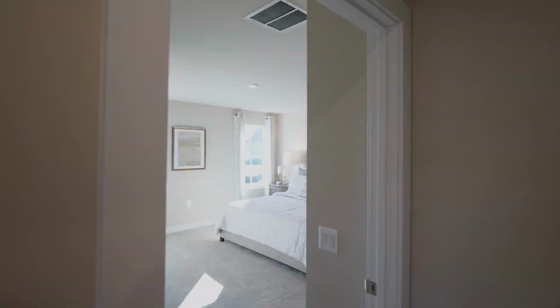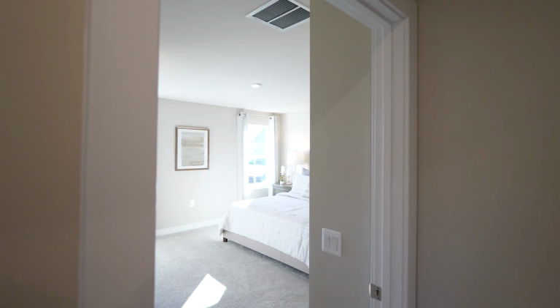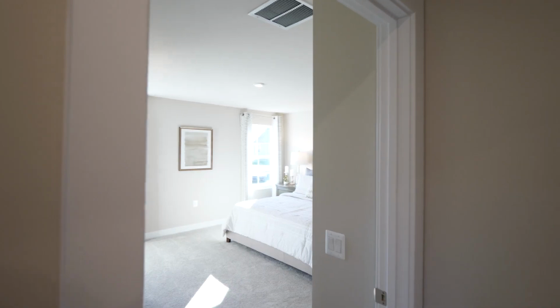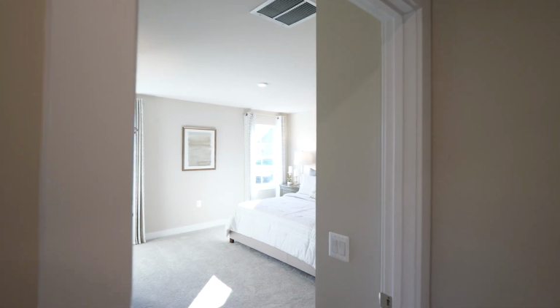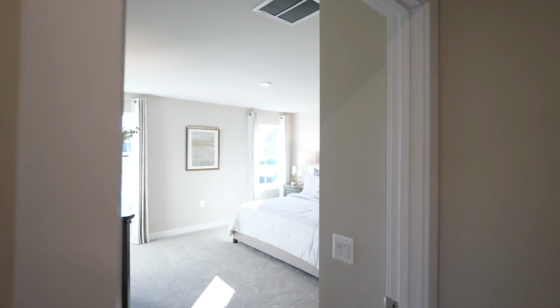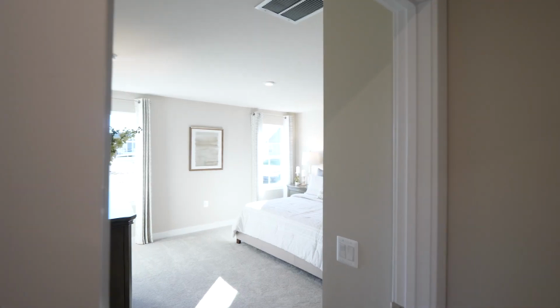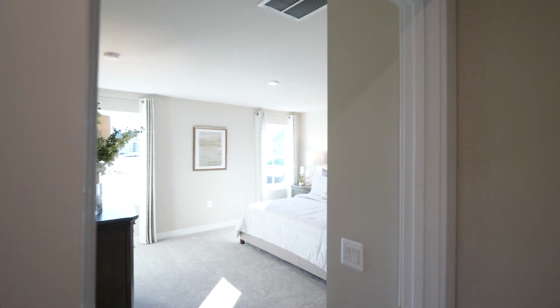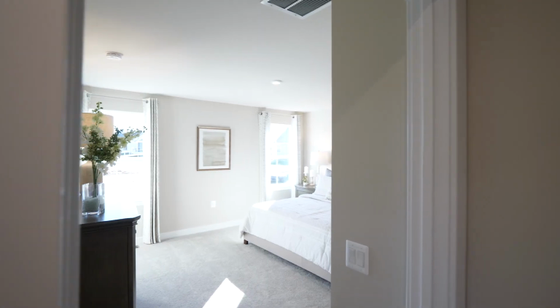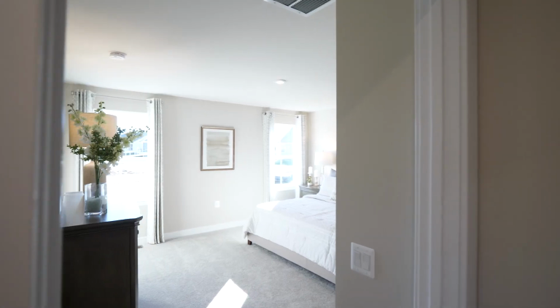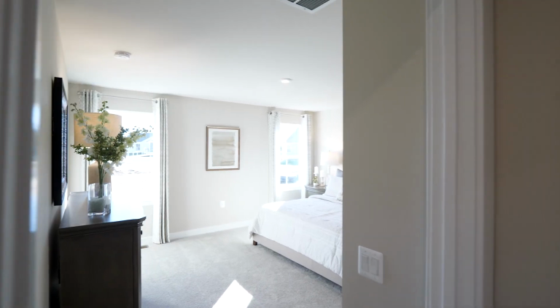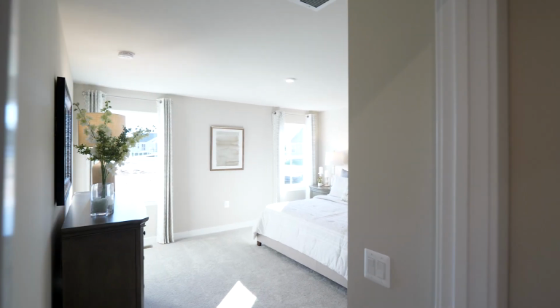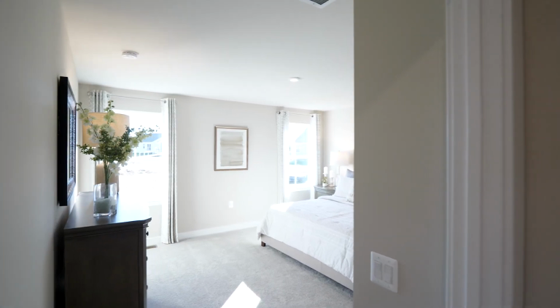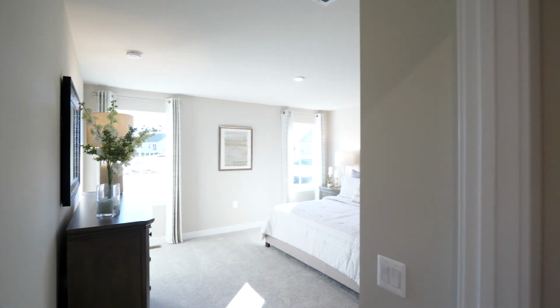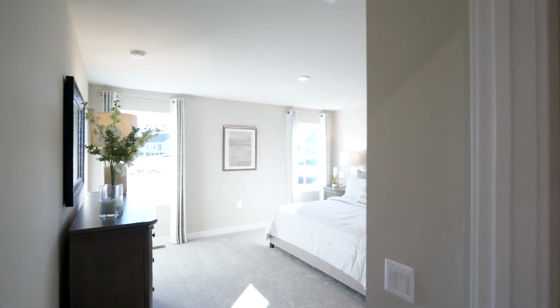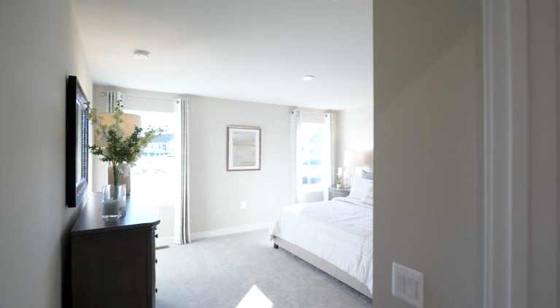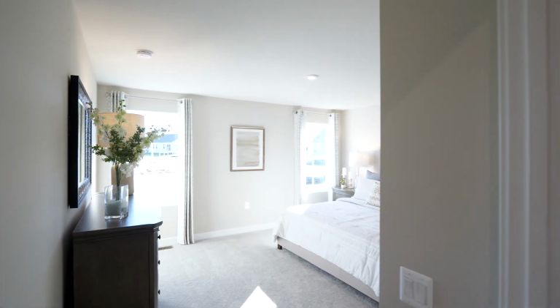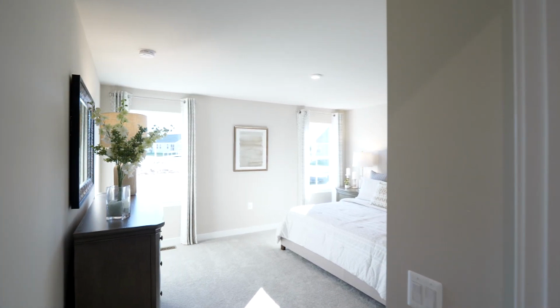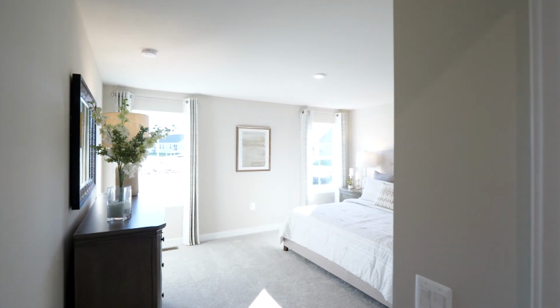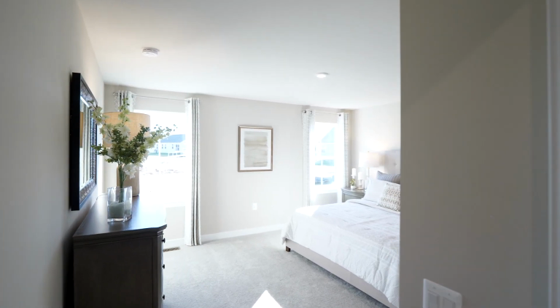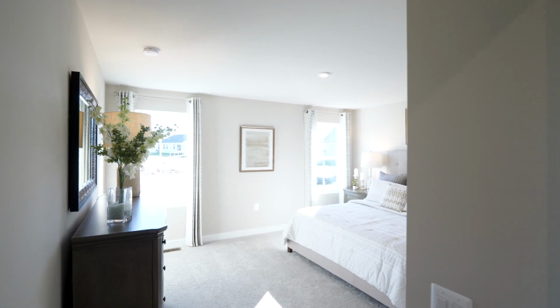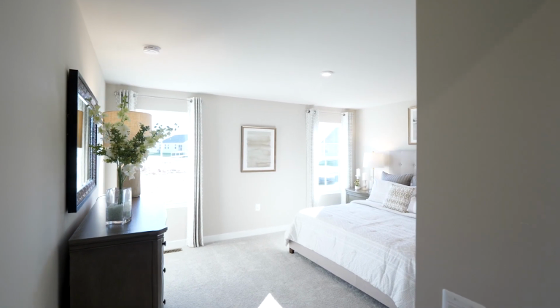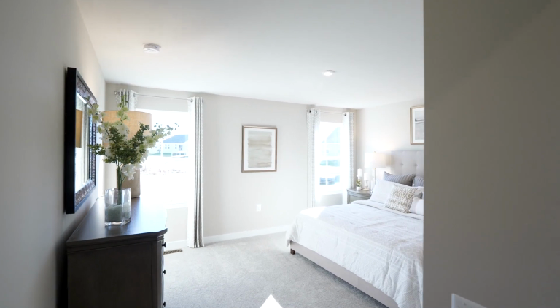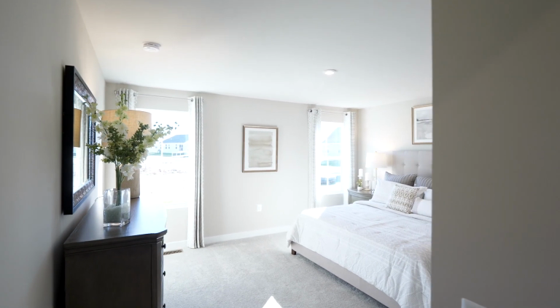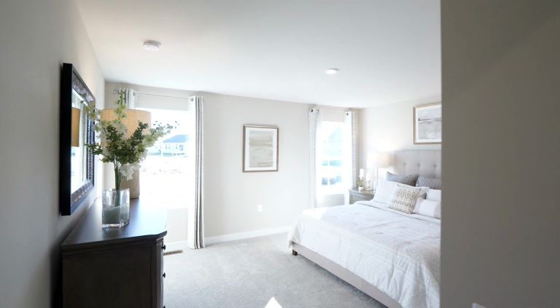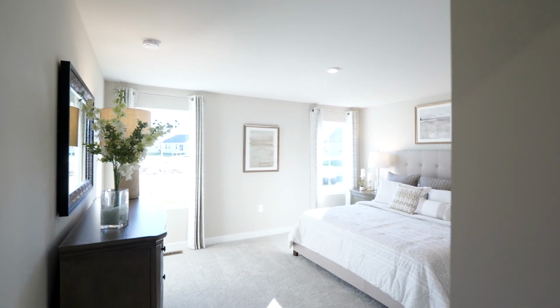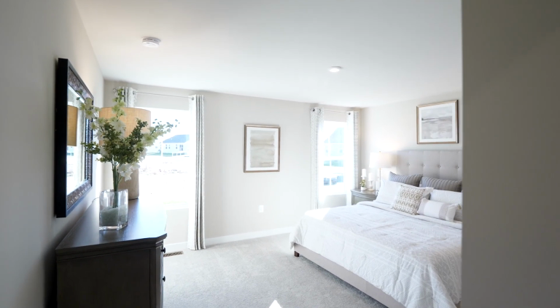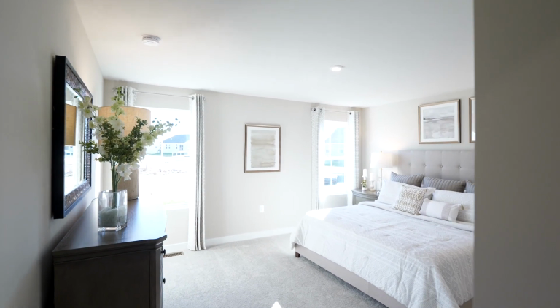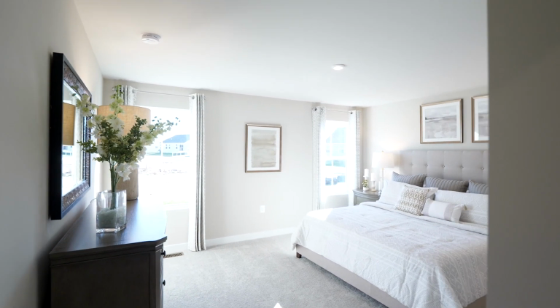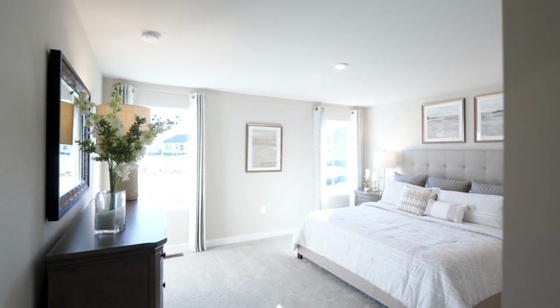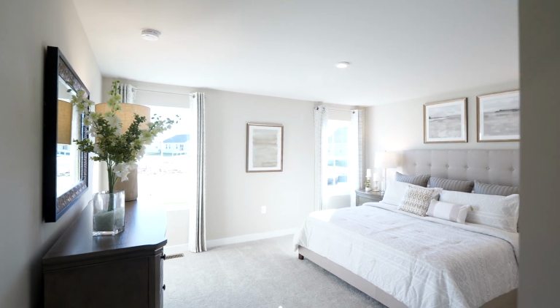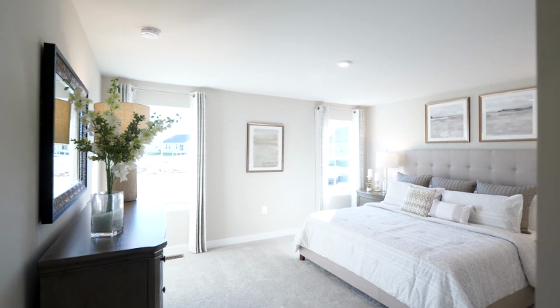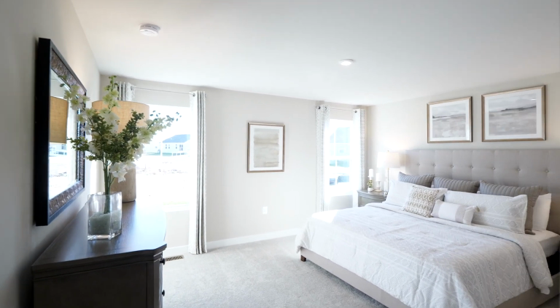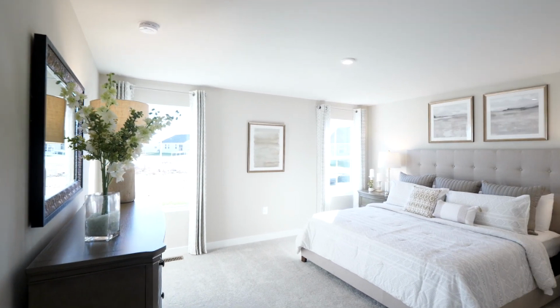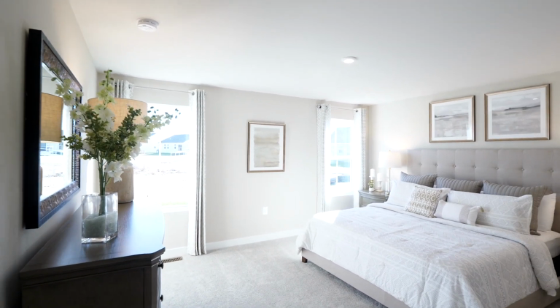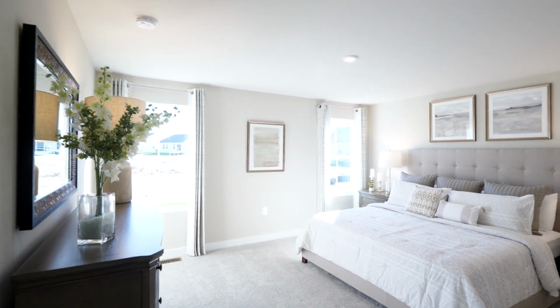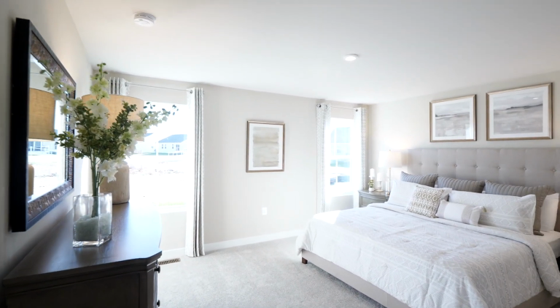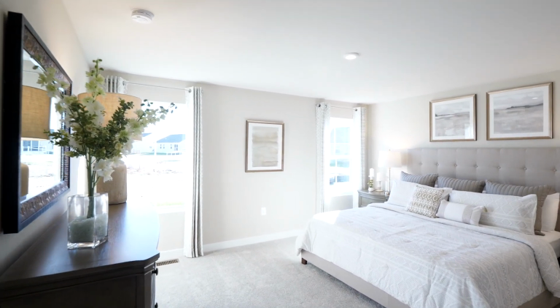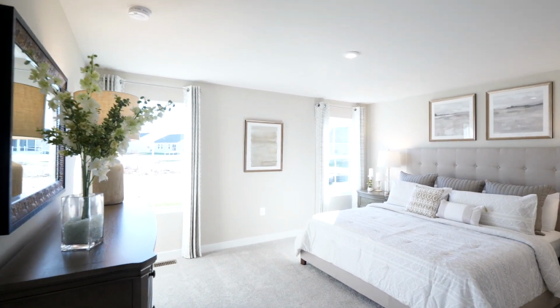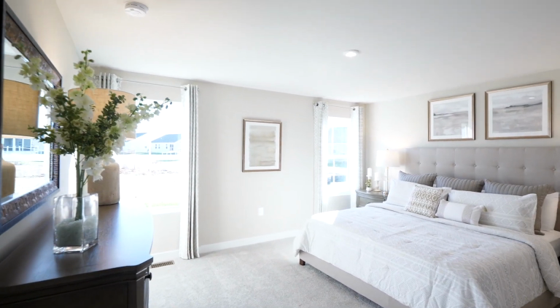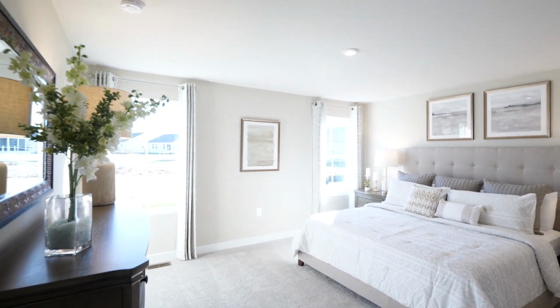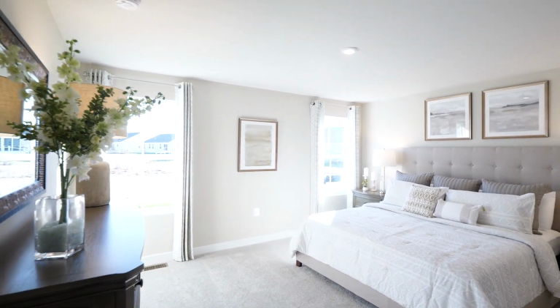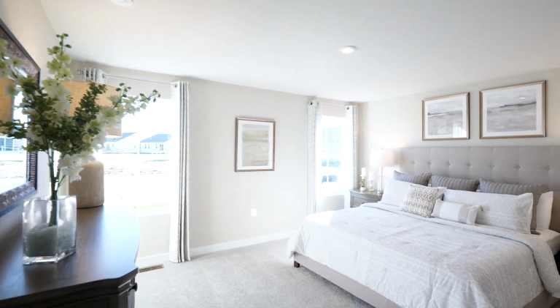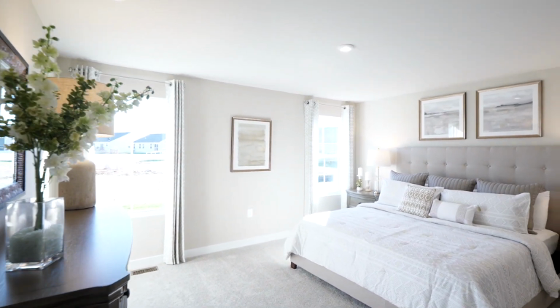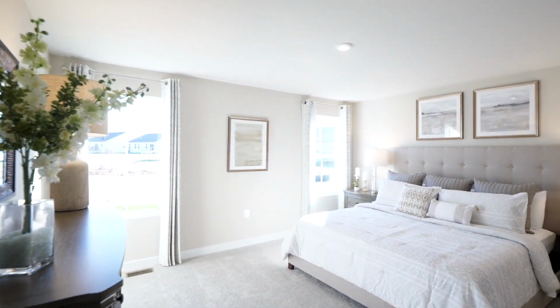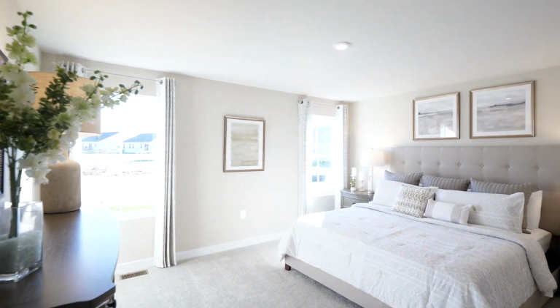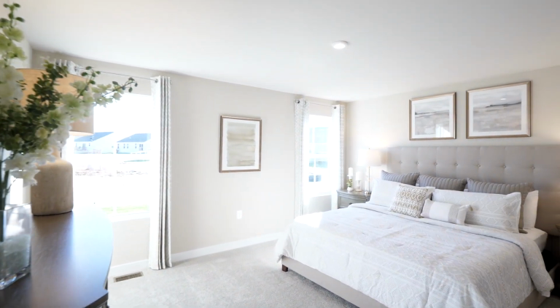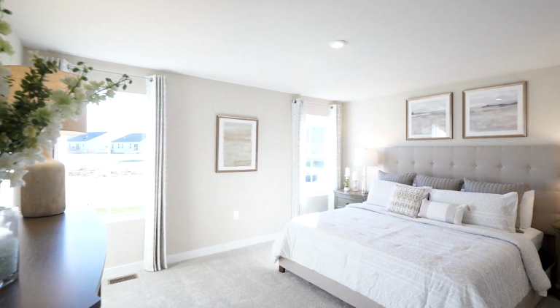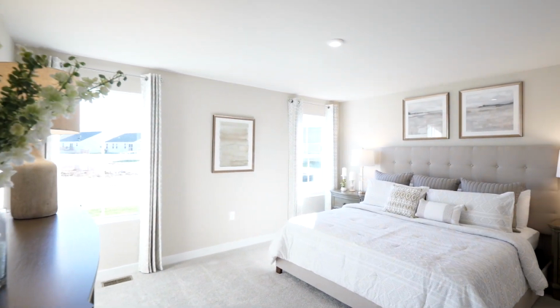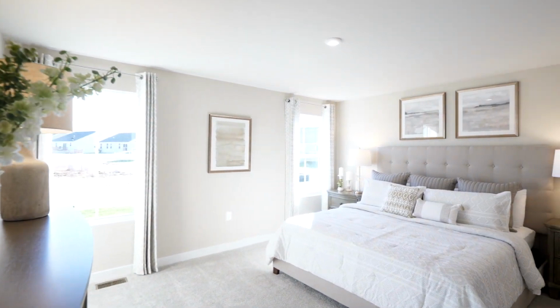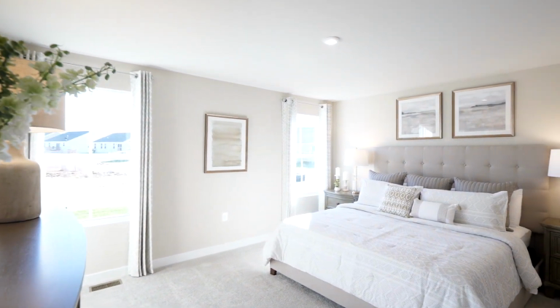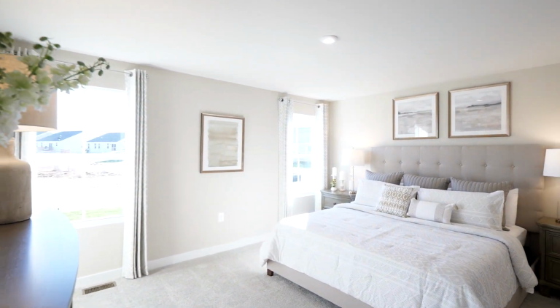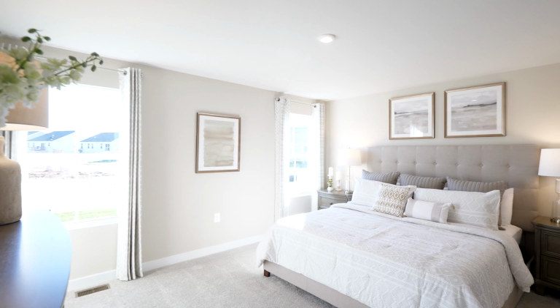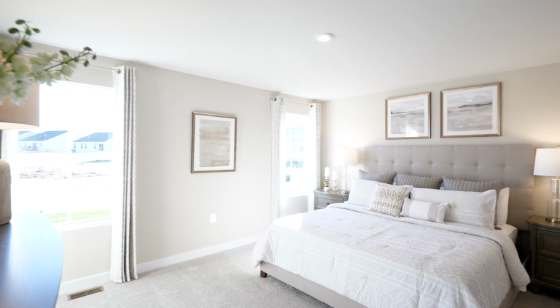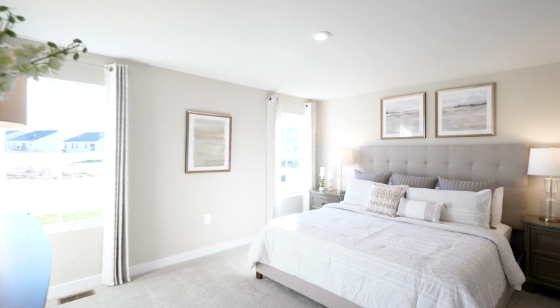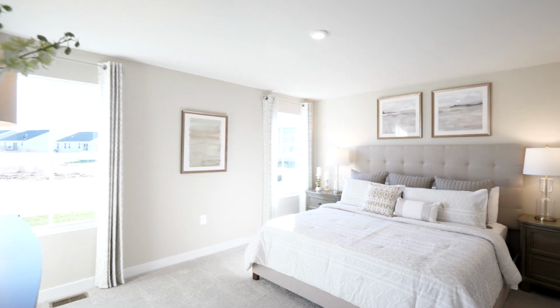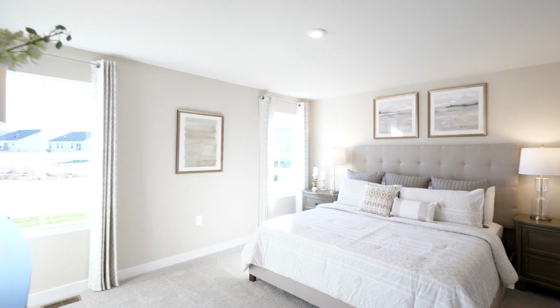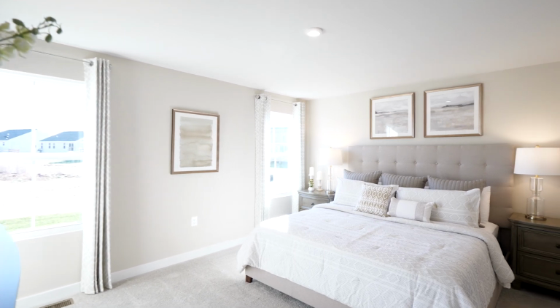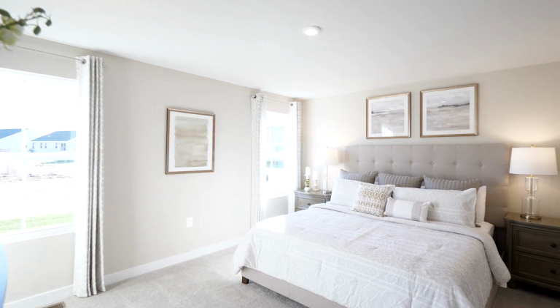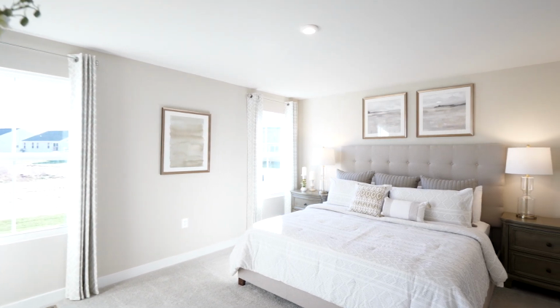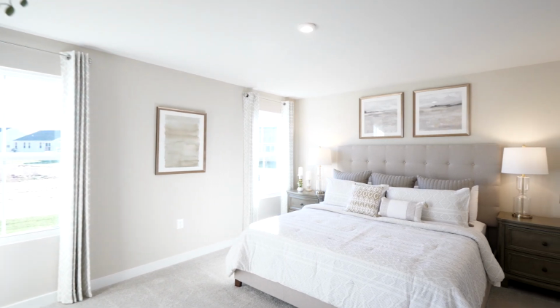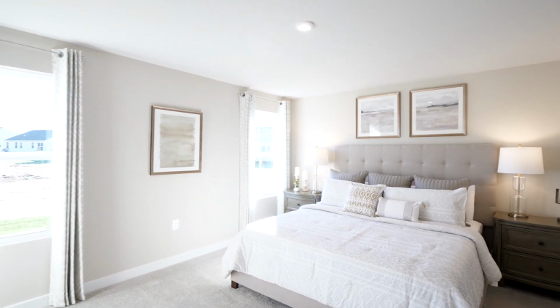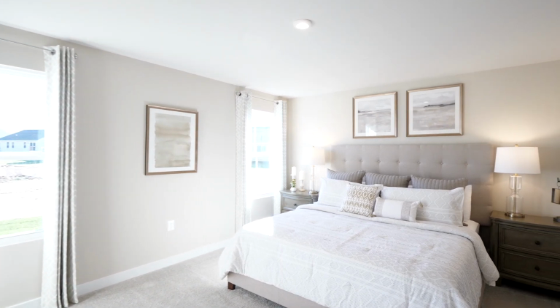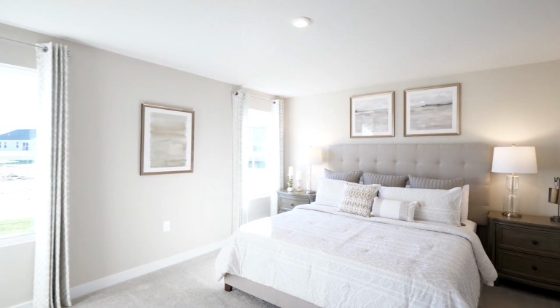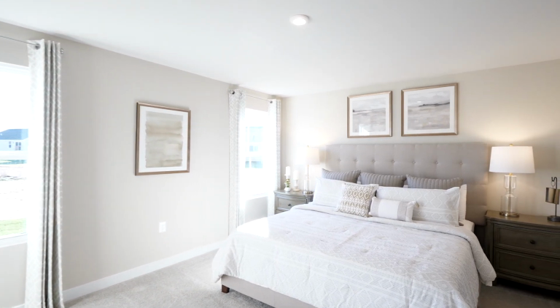Look at this owner's bedroom. As soon as you open the door, there's a window to allow natural light to the inside of your home.